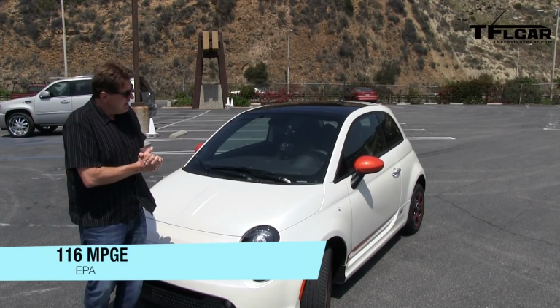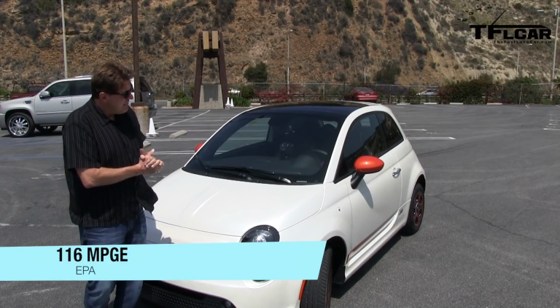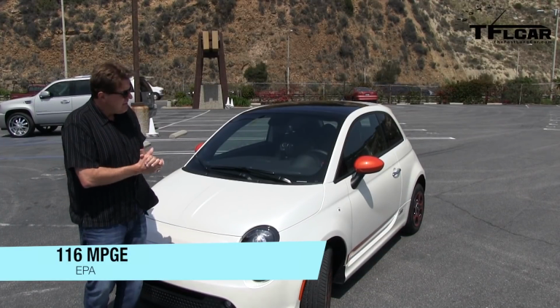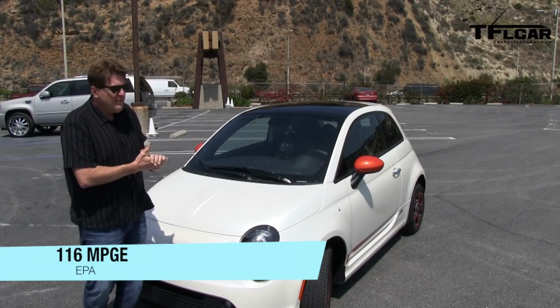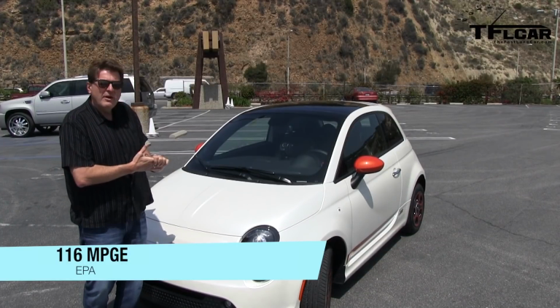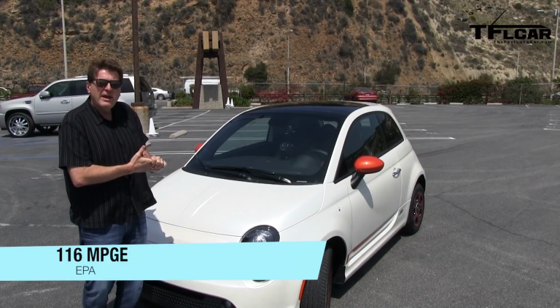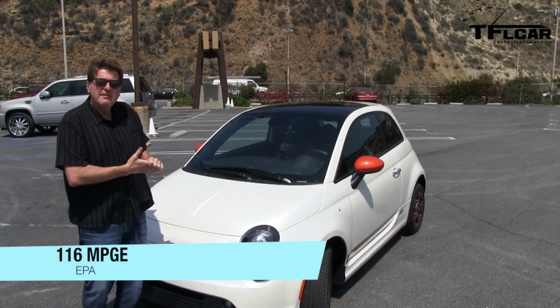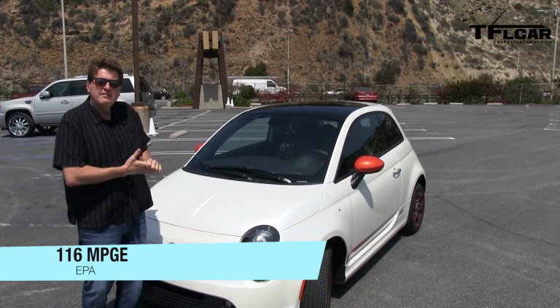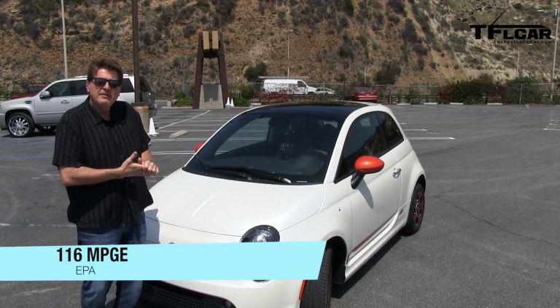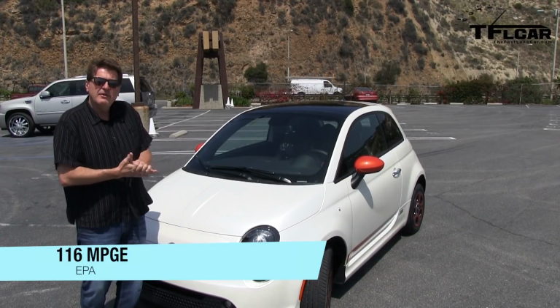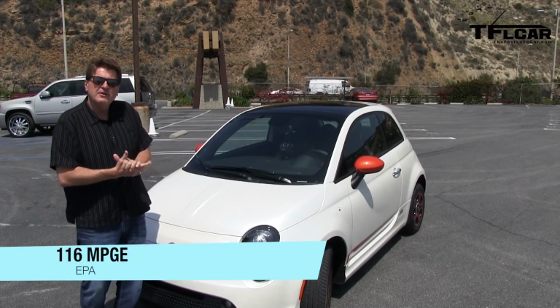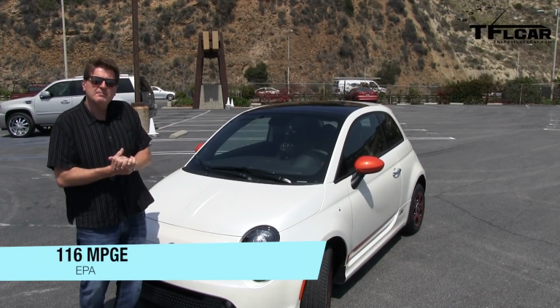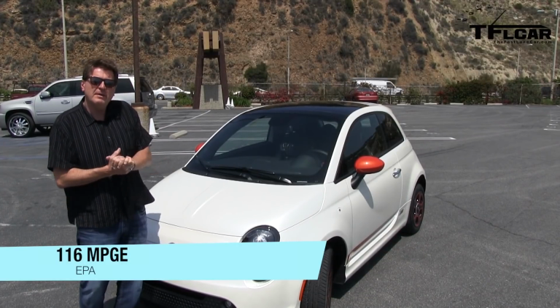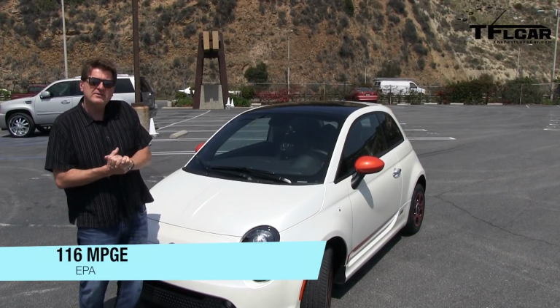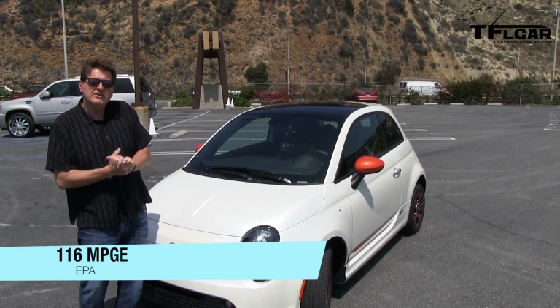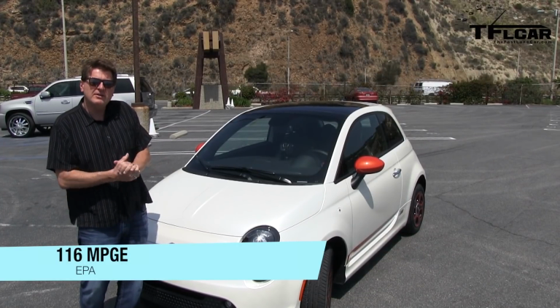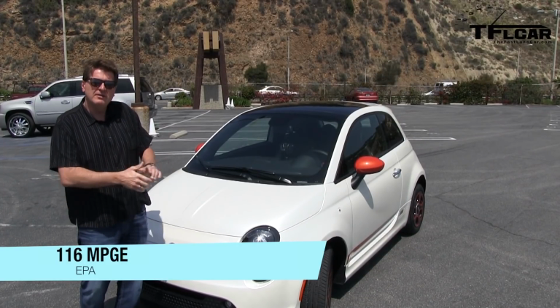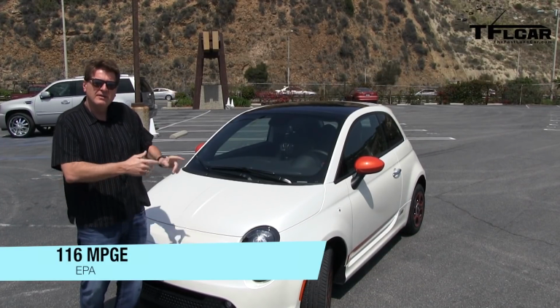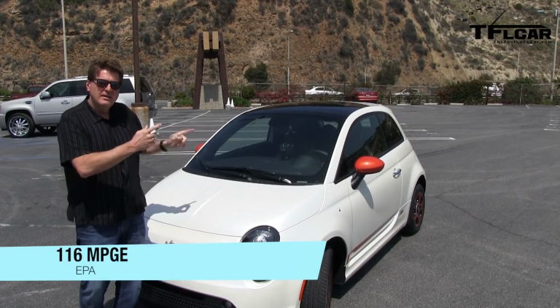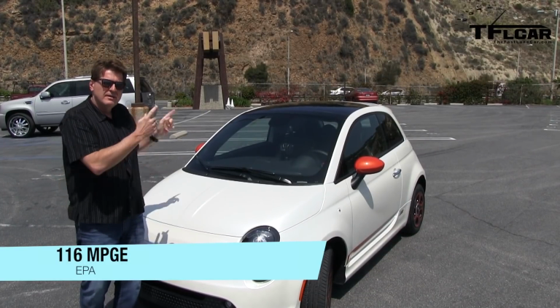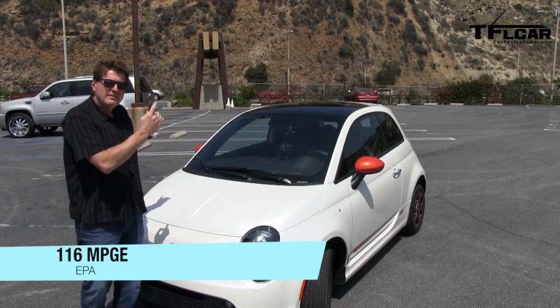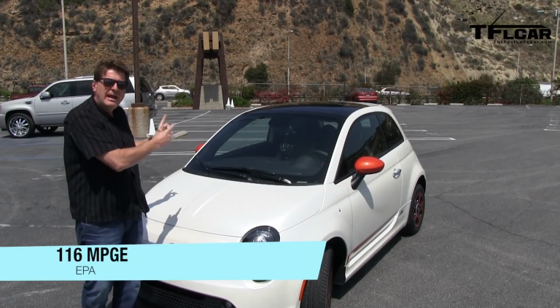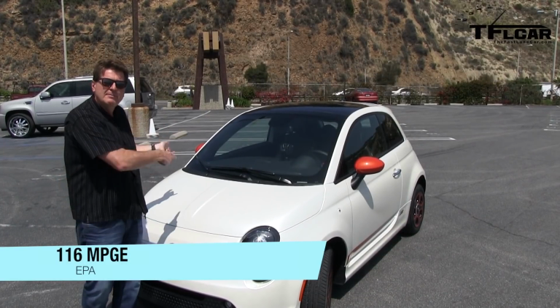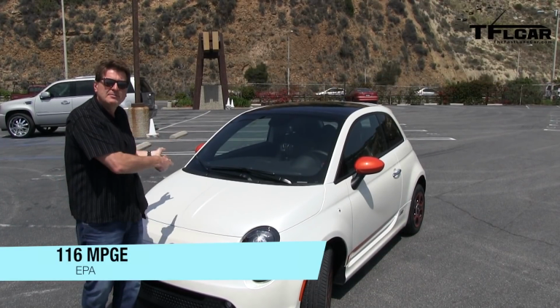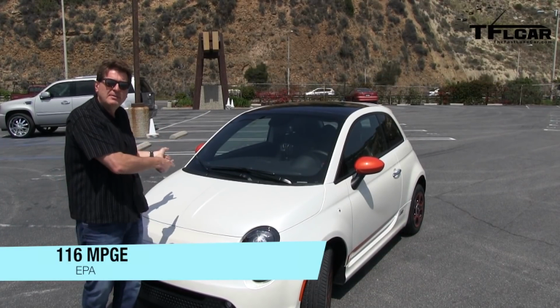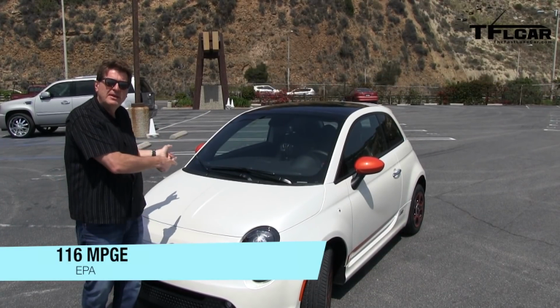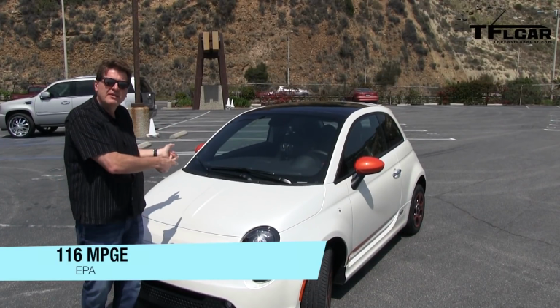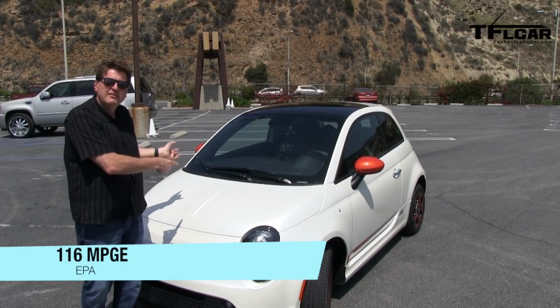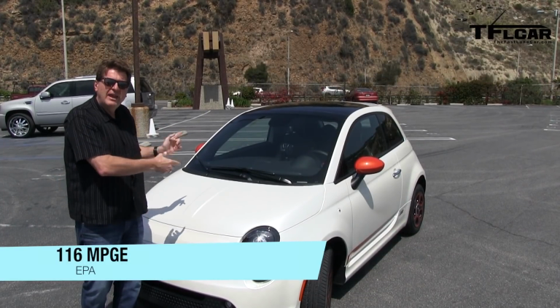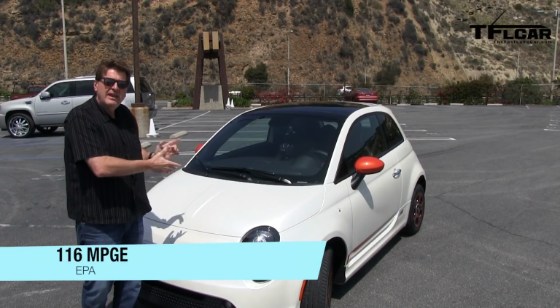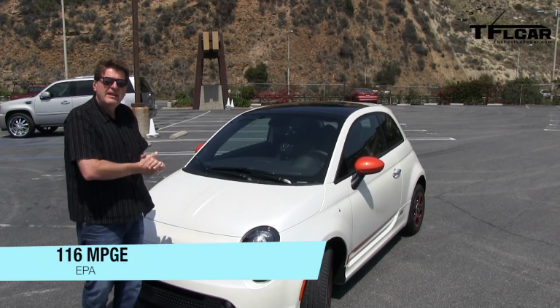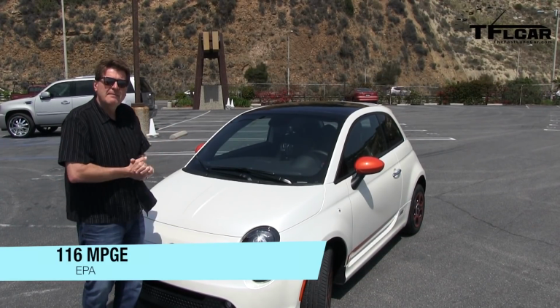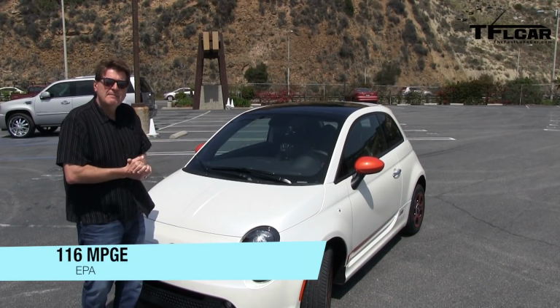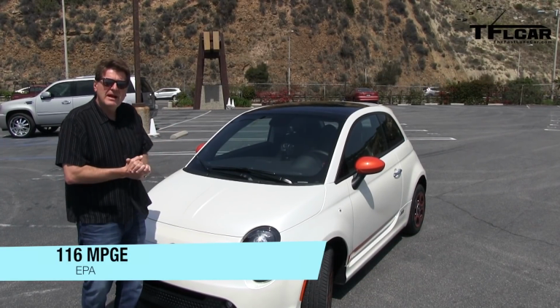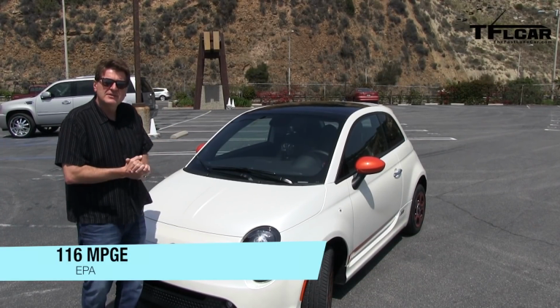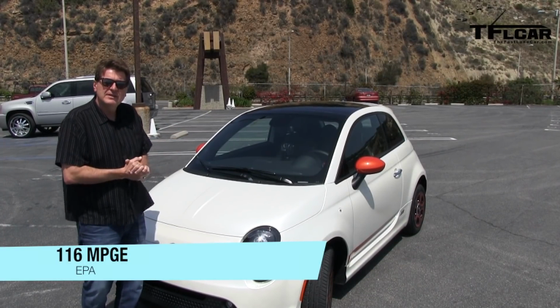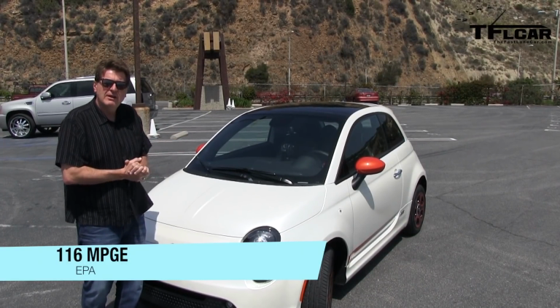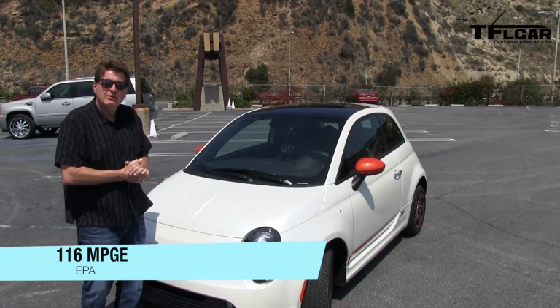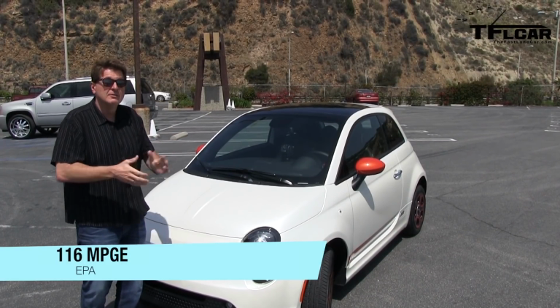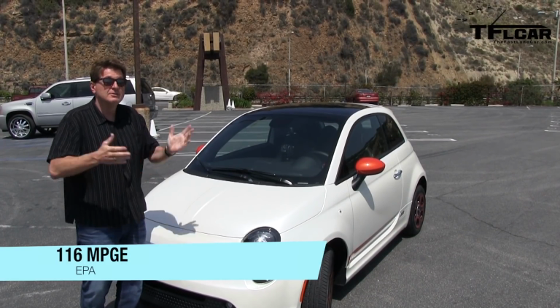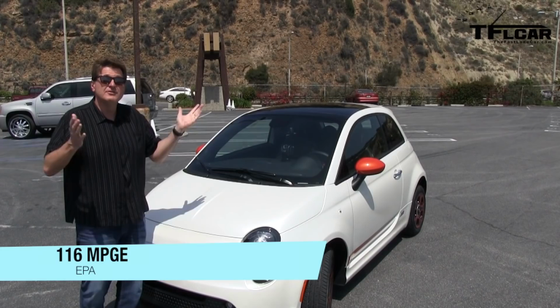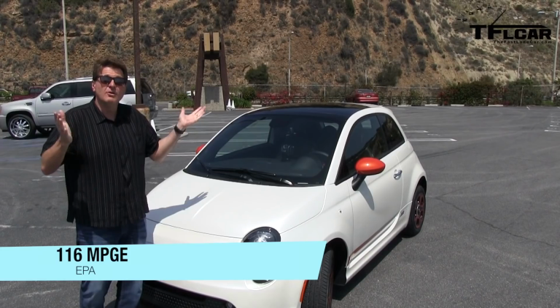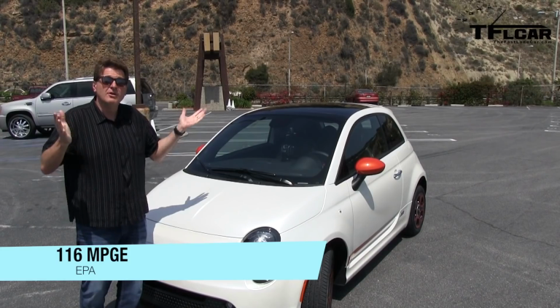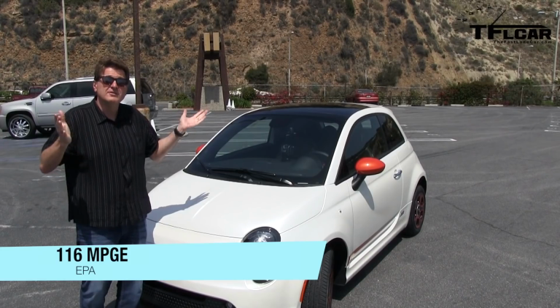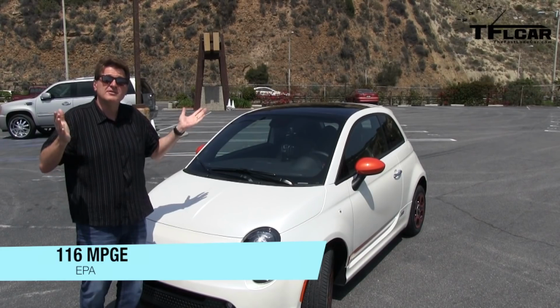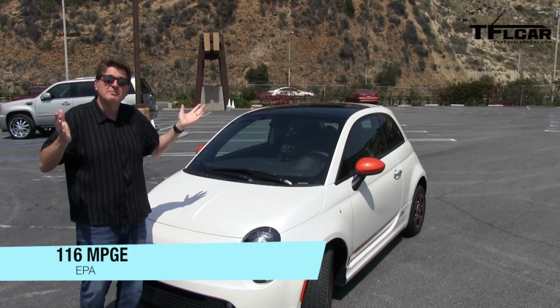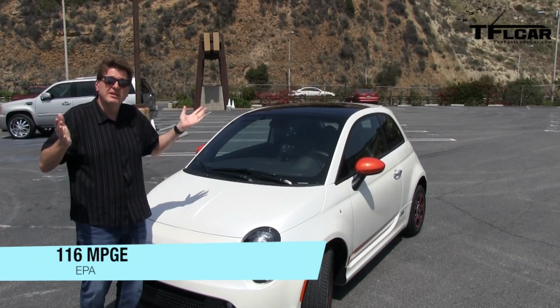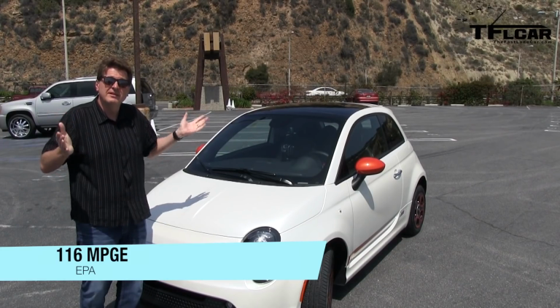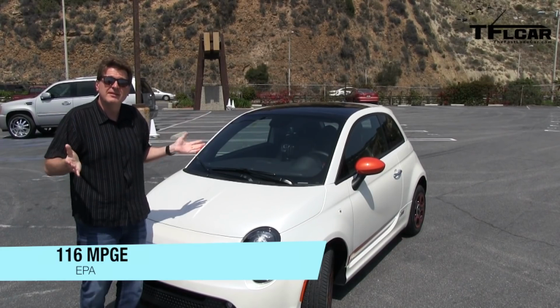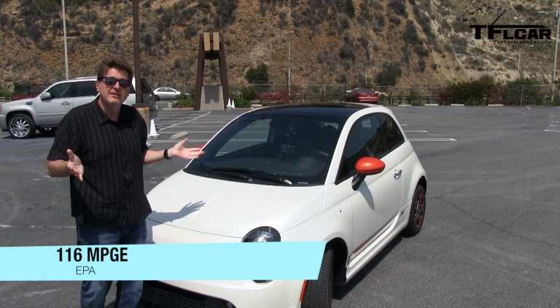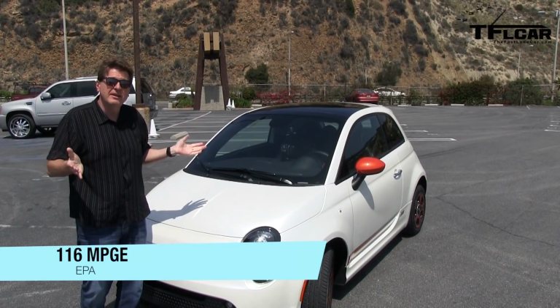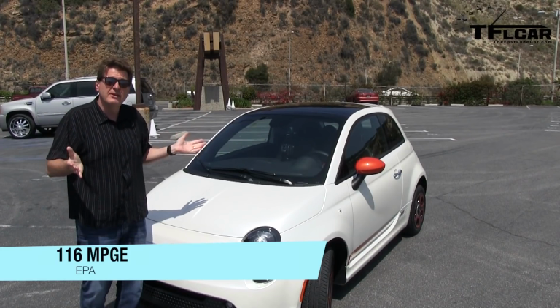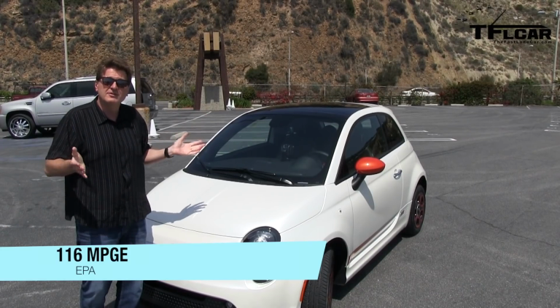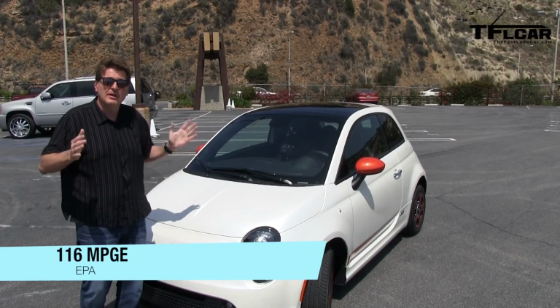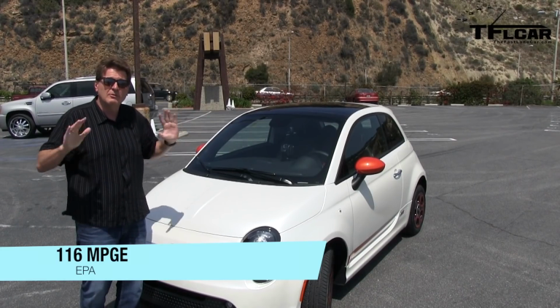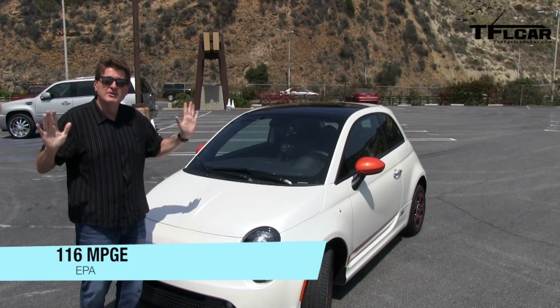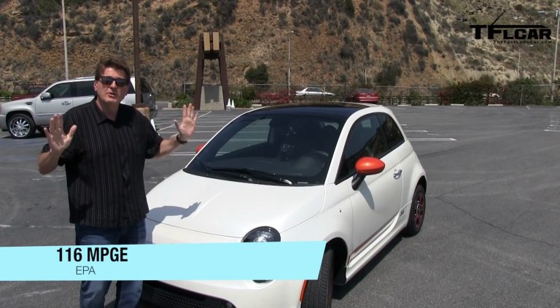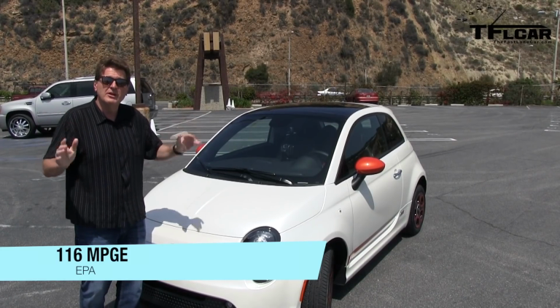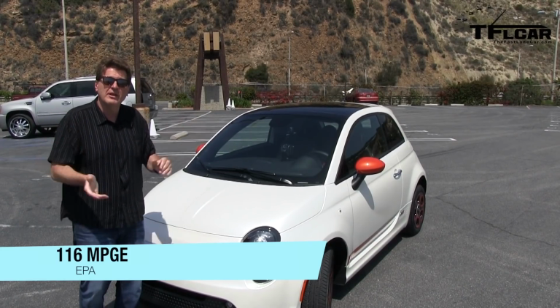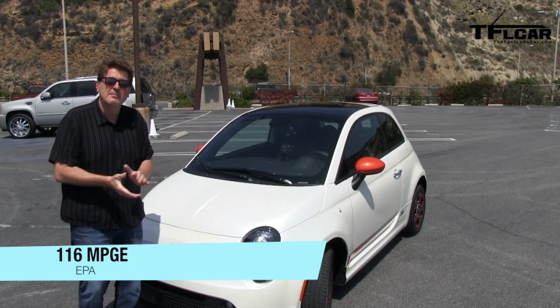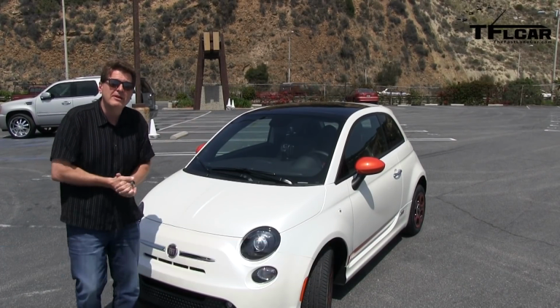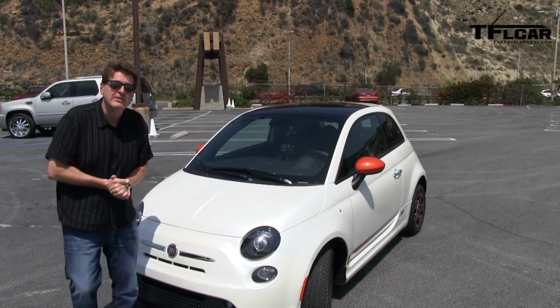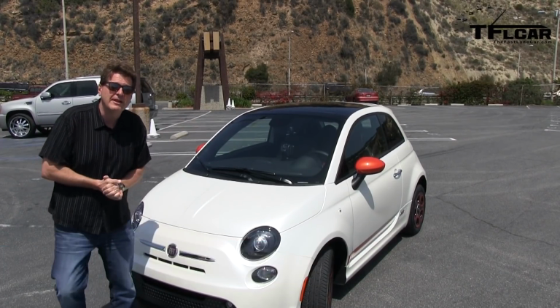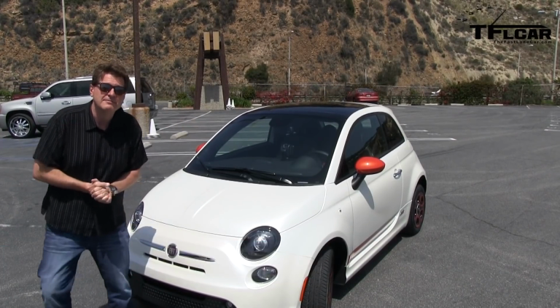If you're a speedster, top speed is 88 miles an hour, which of course is completely illegal so I wouldn't know anything about that.